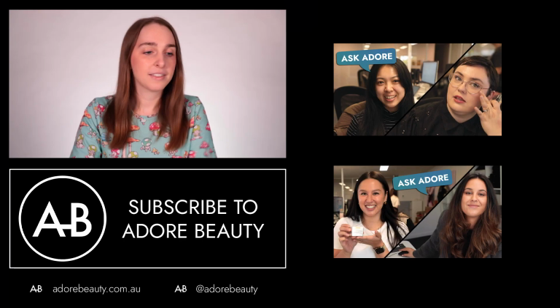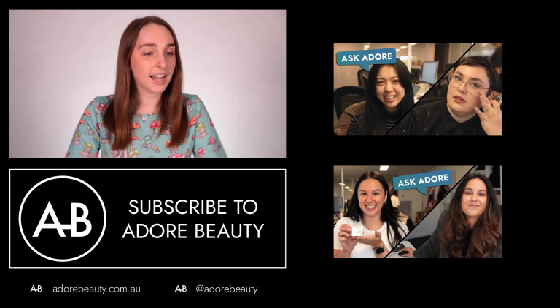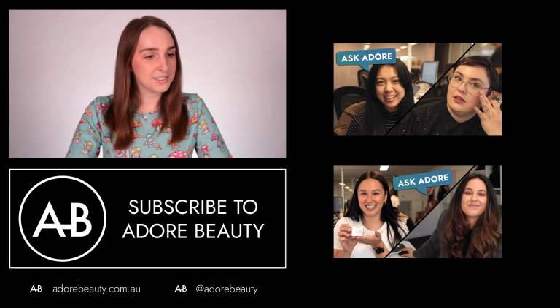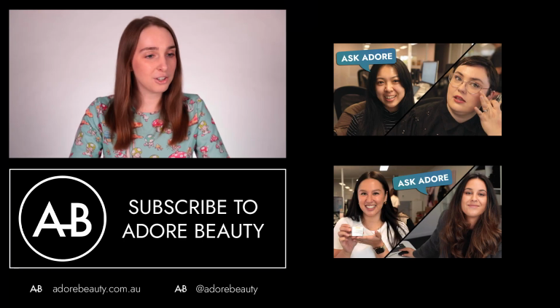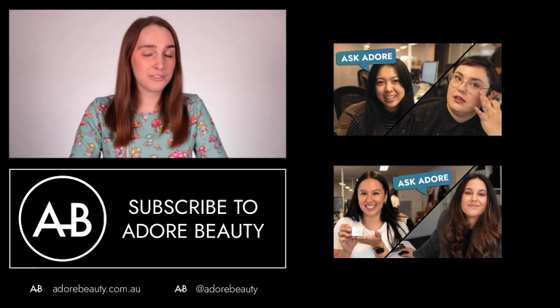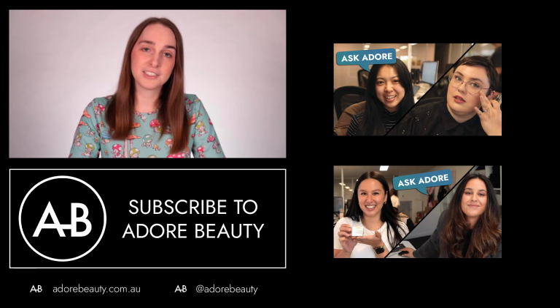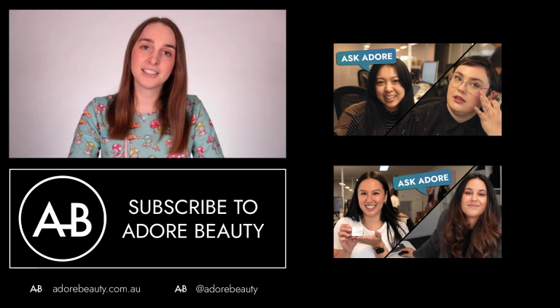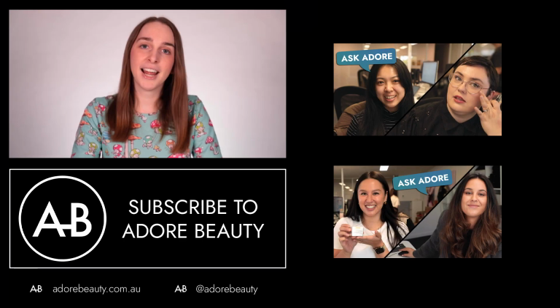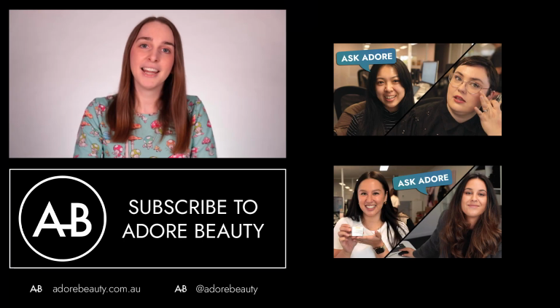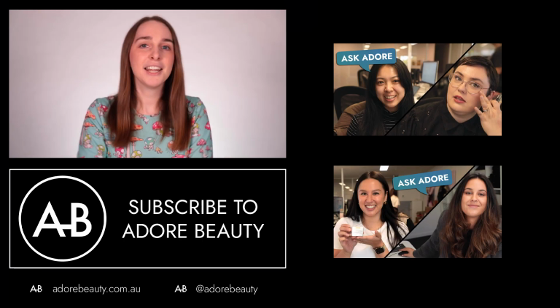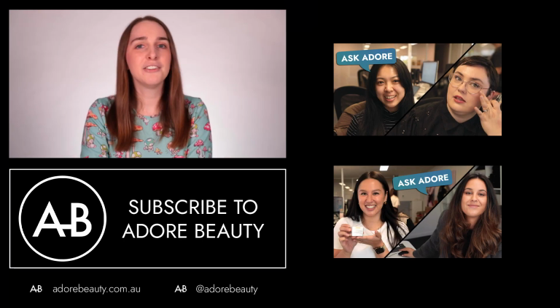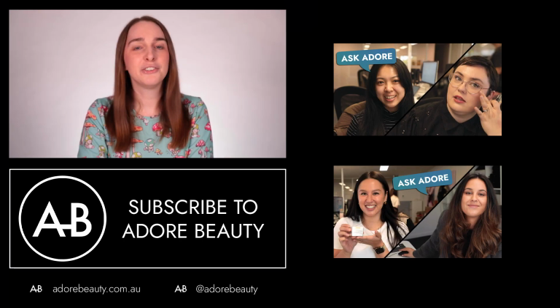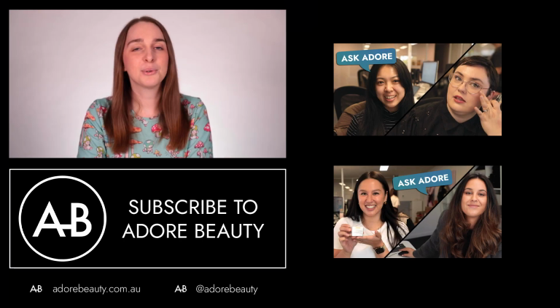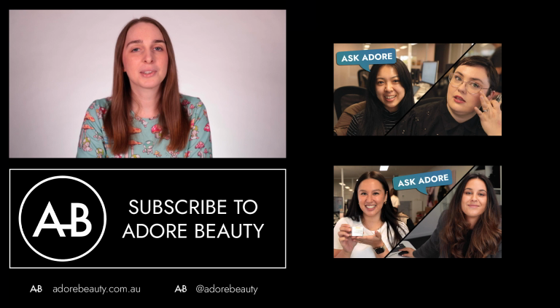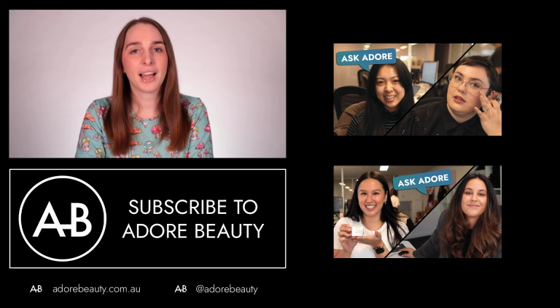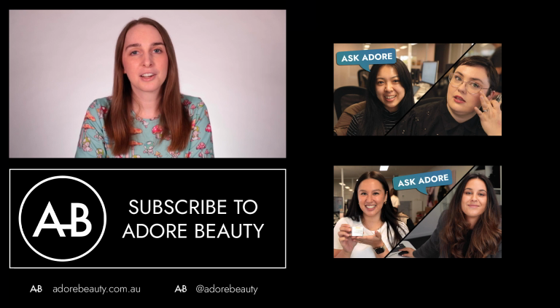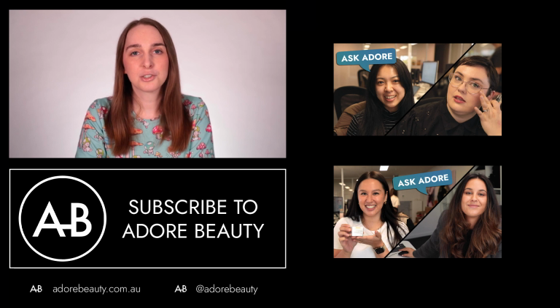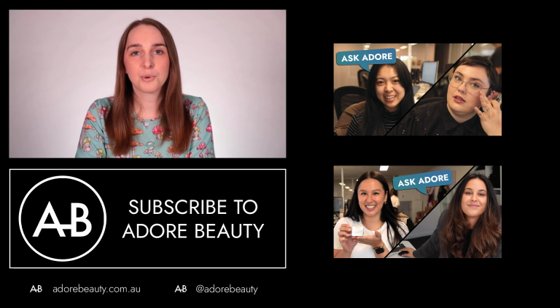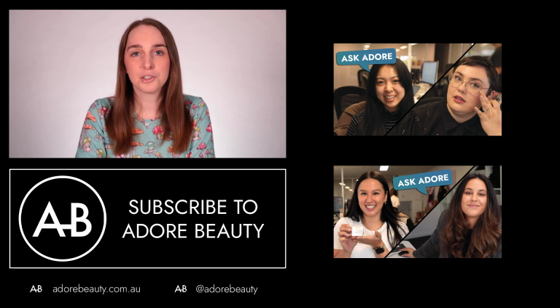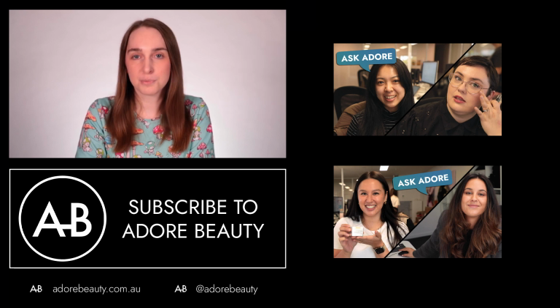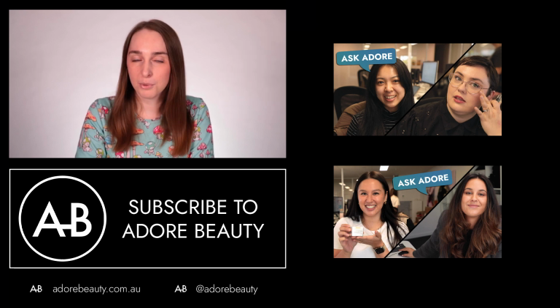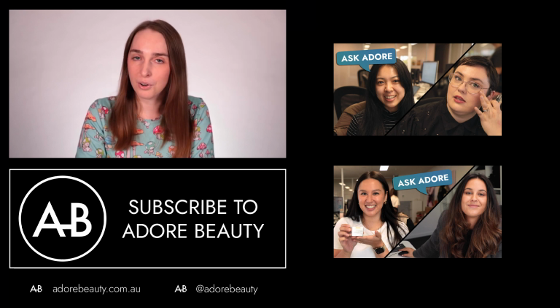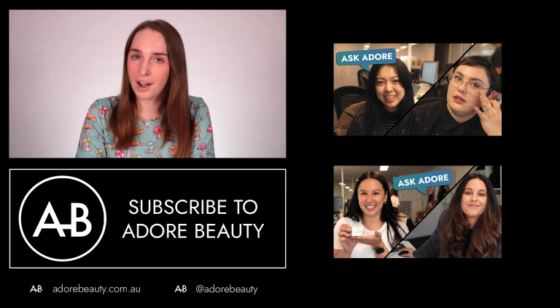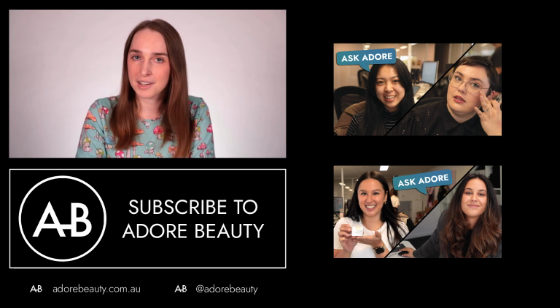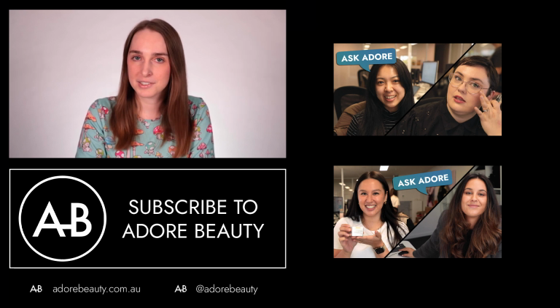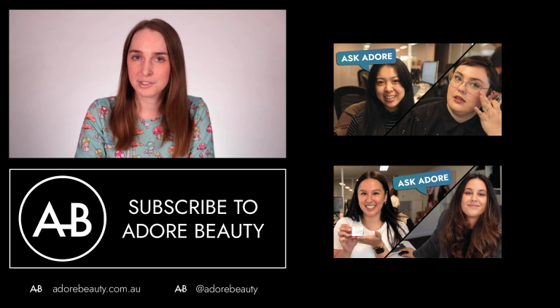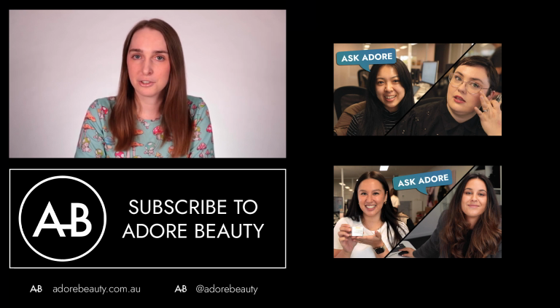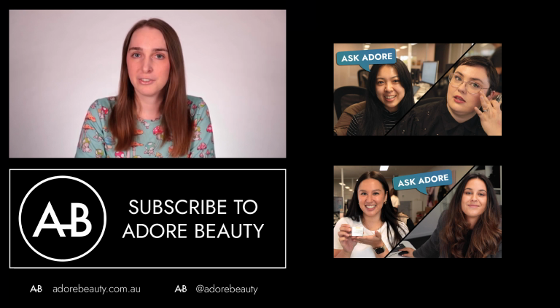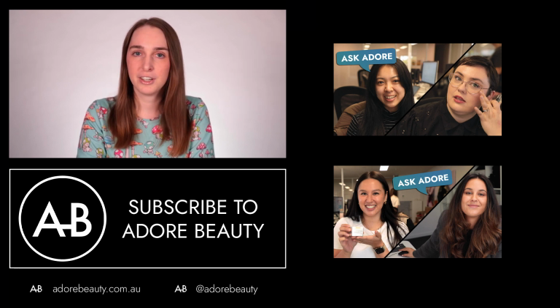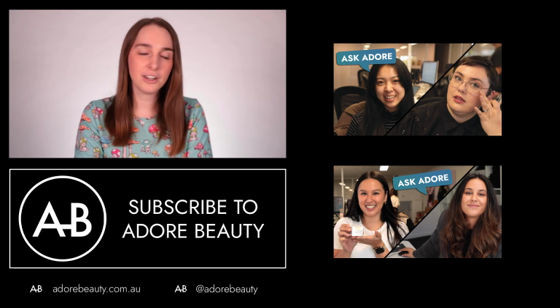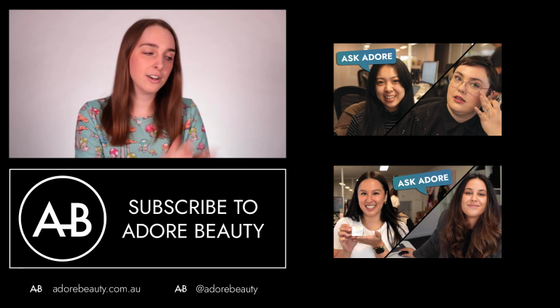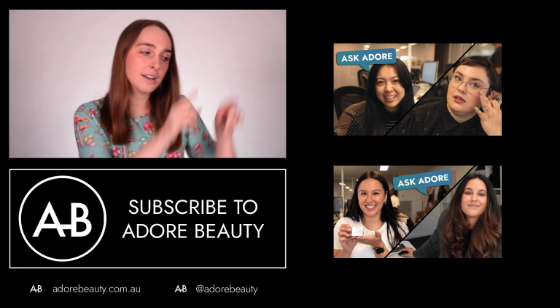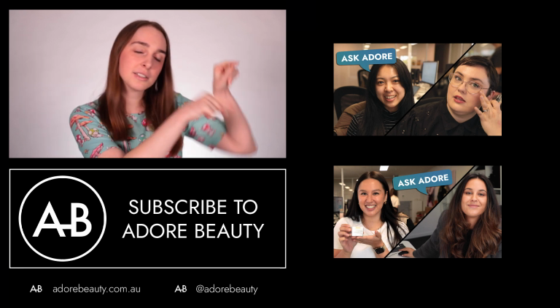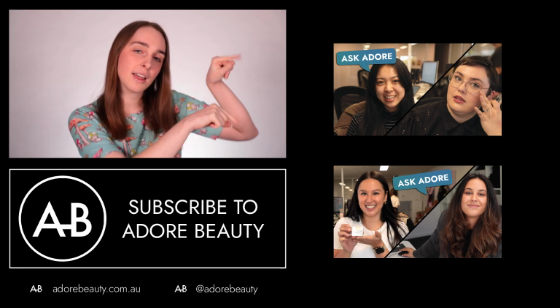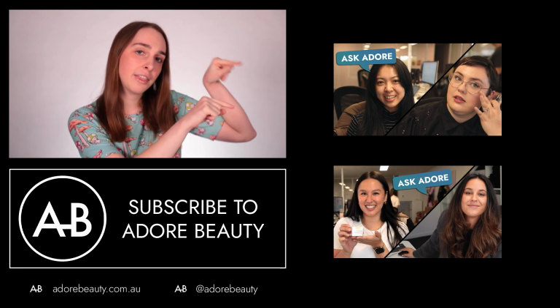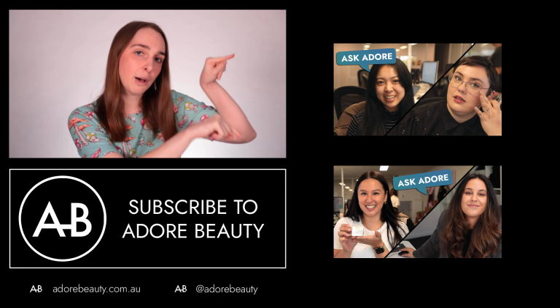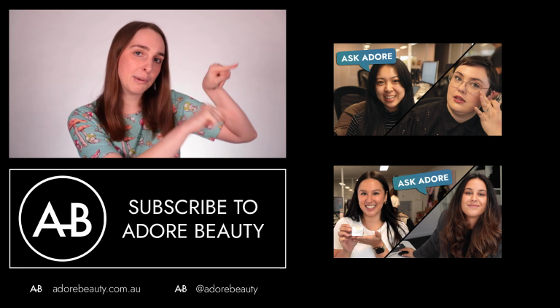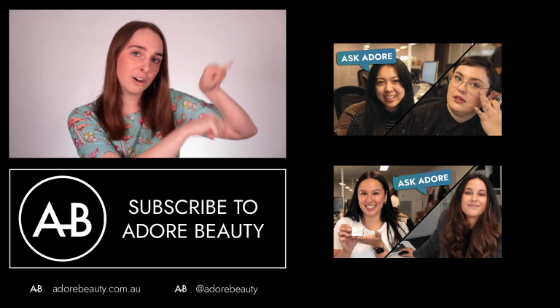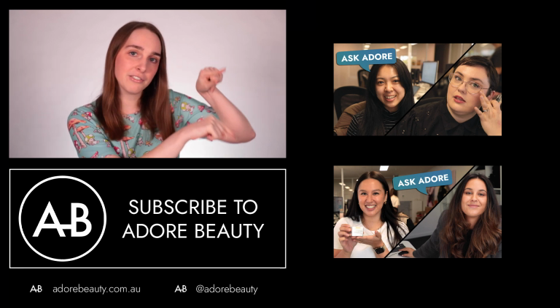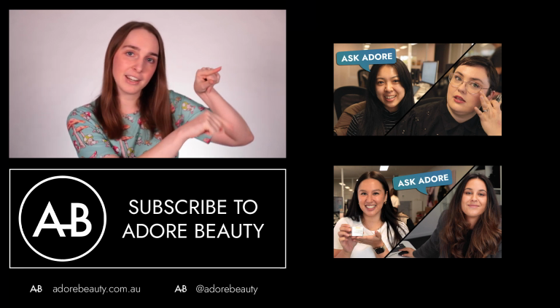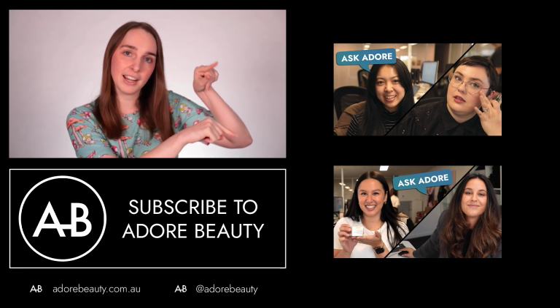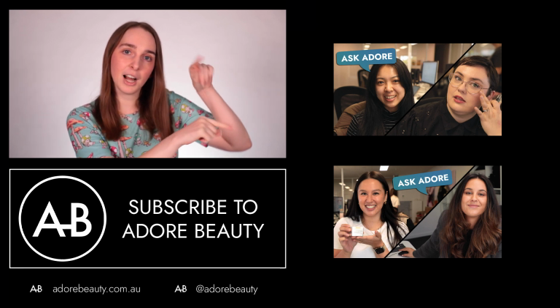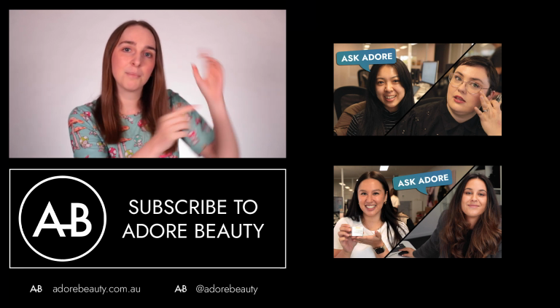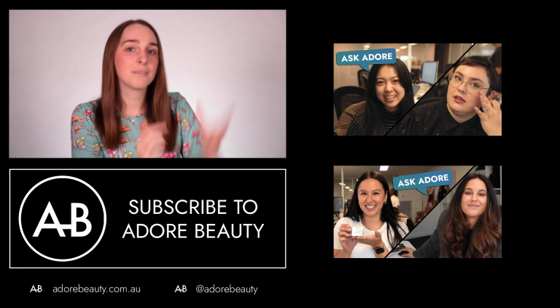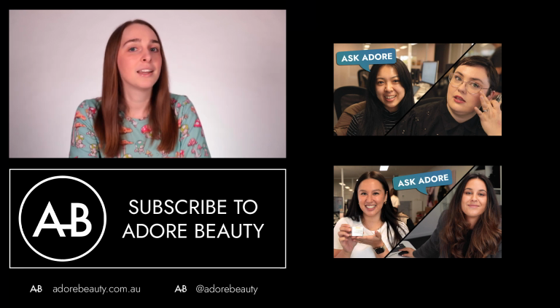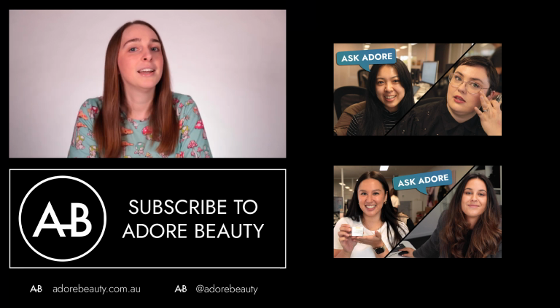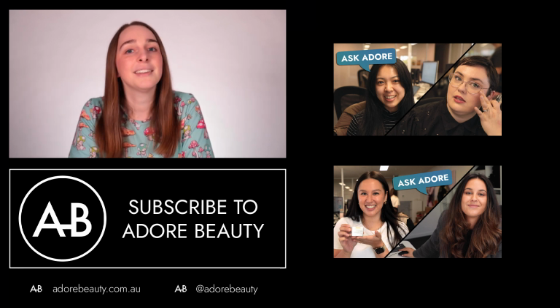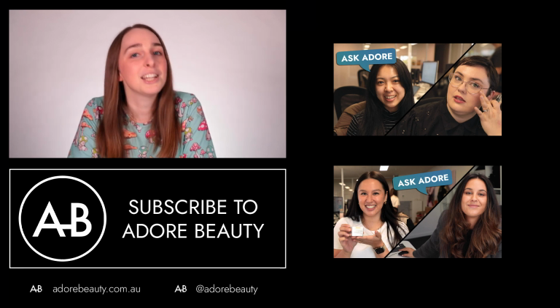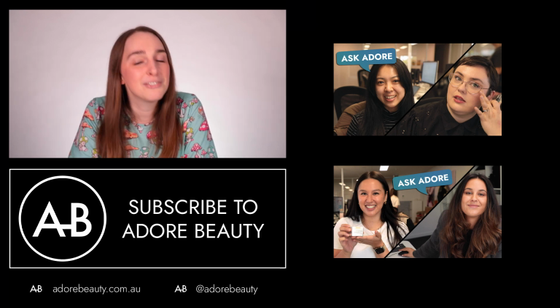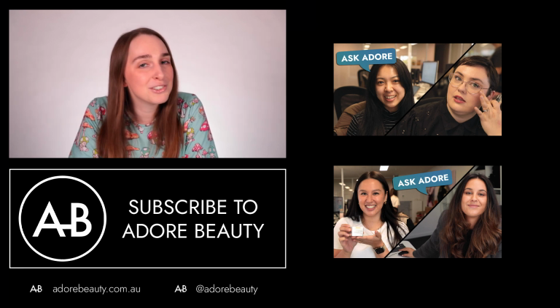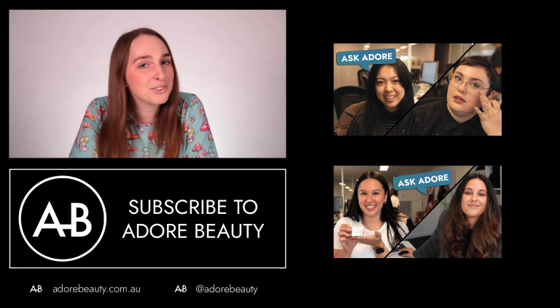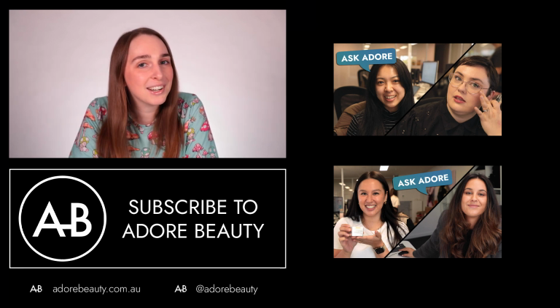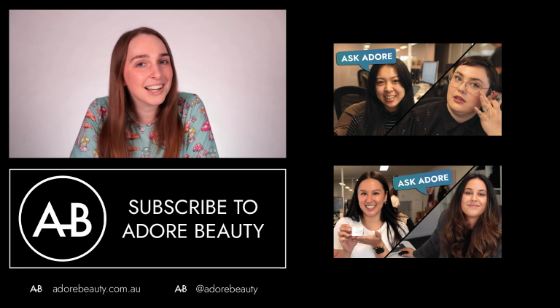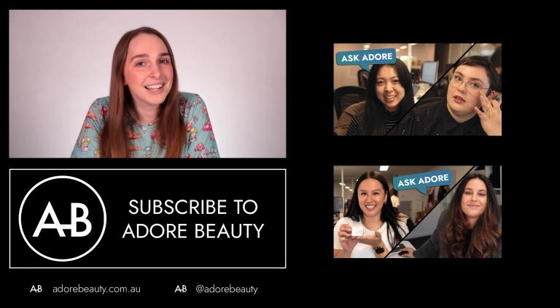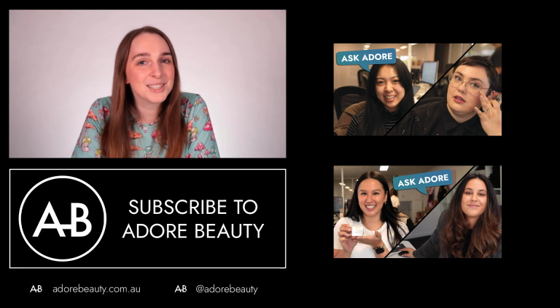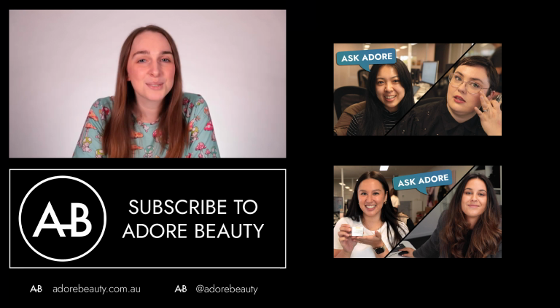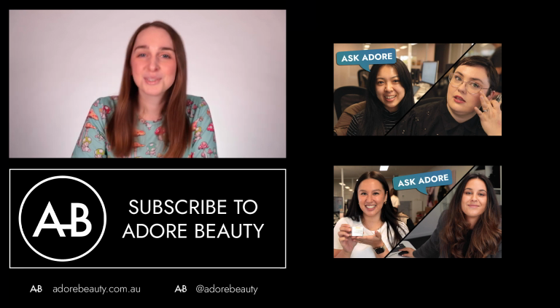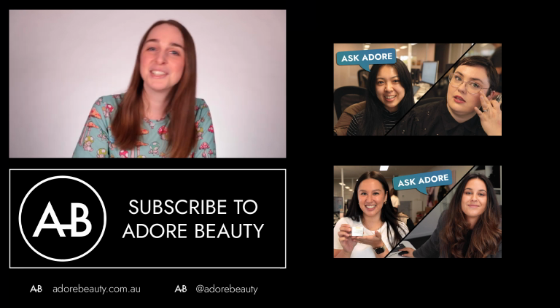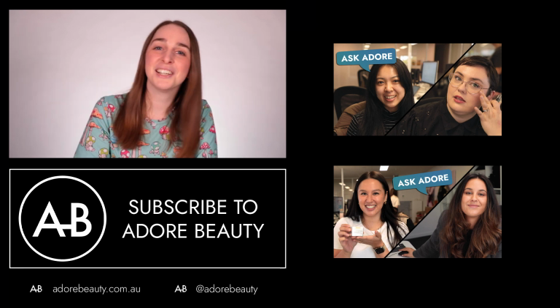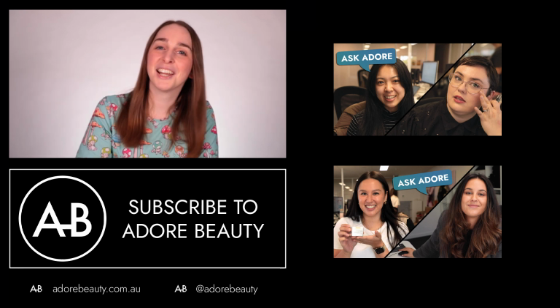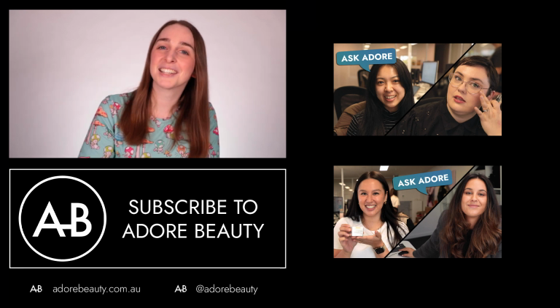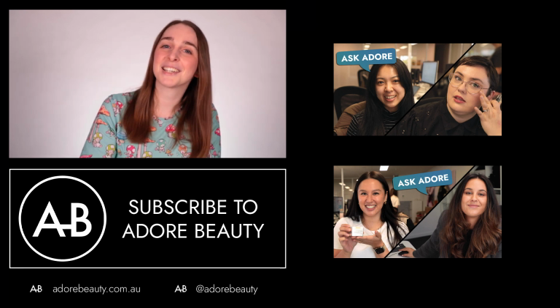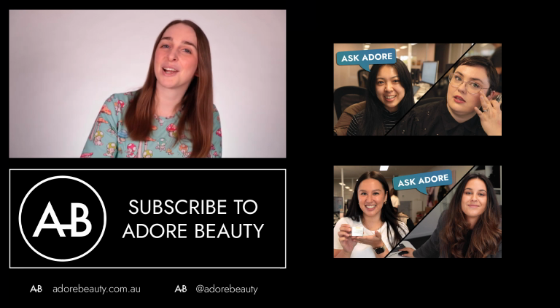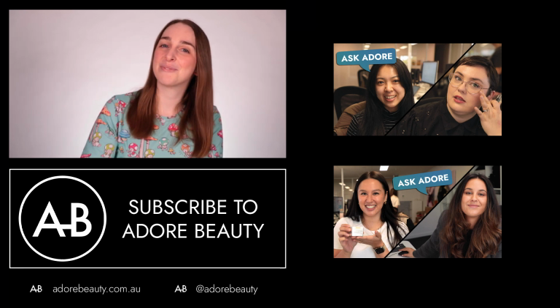That's all for today. If you would like to watch more Ask Adore videos, they'll be over here. Thank you for joining us. We'll see you next time.